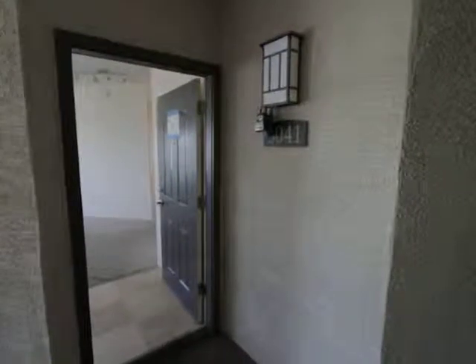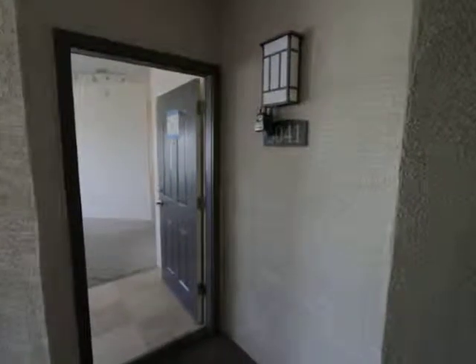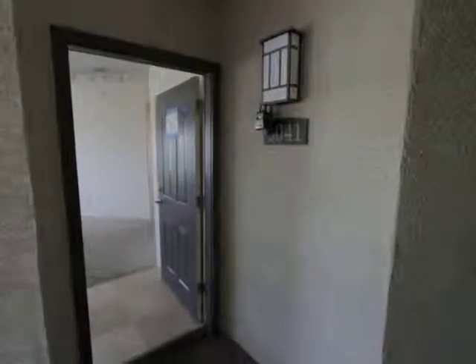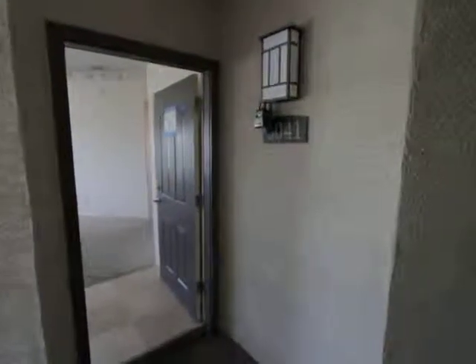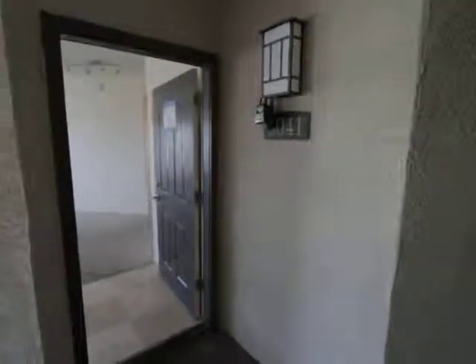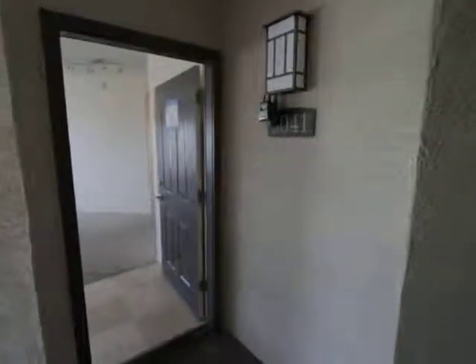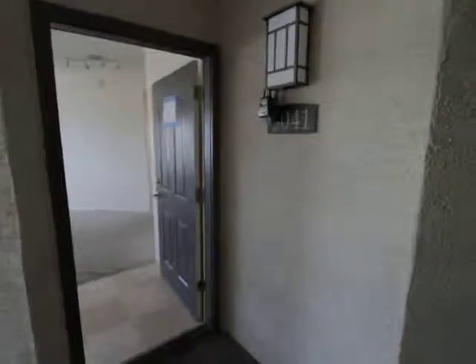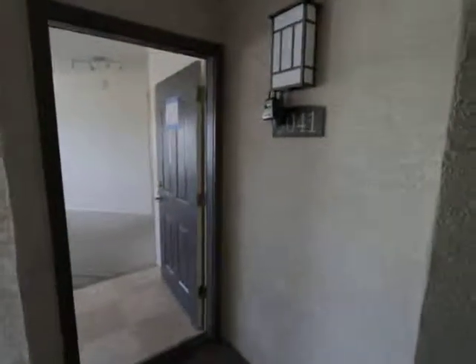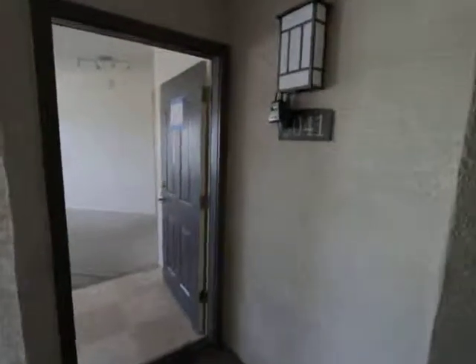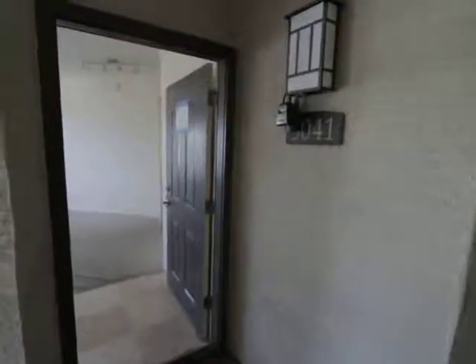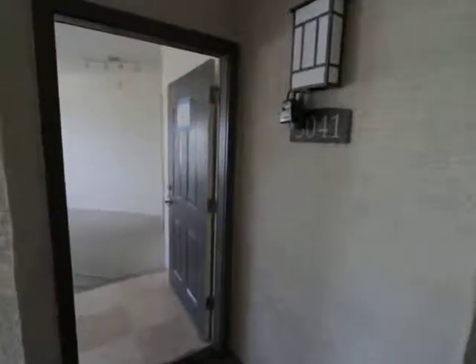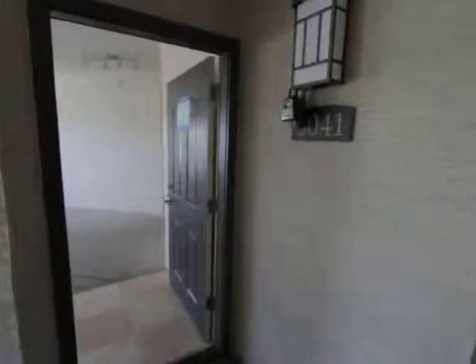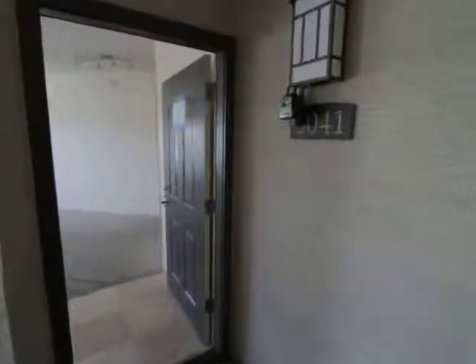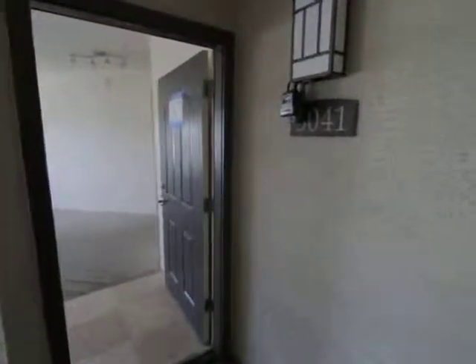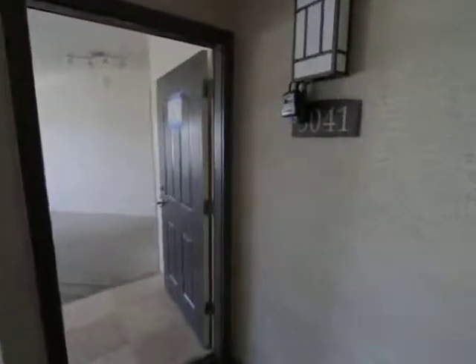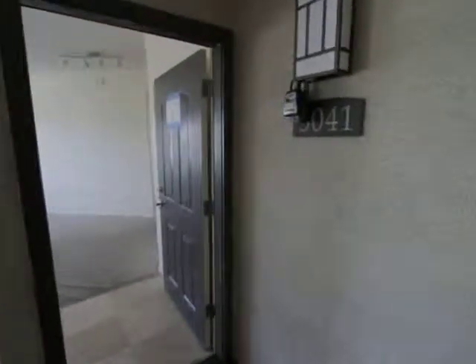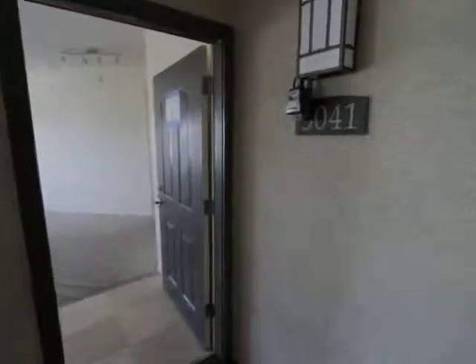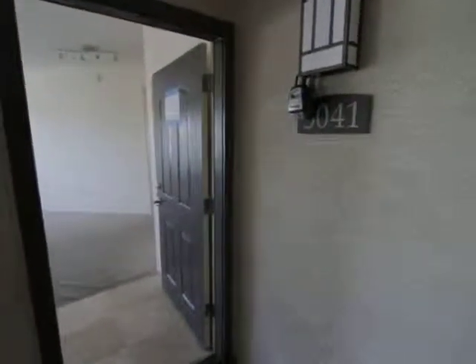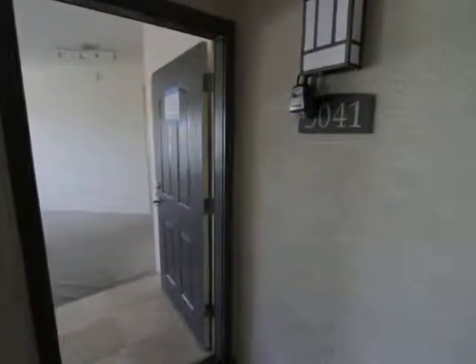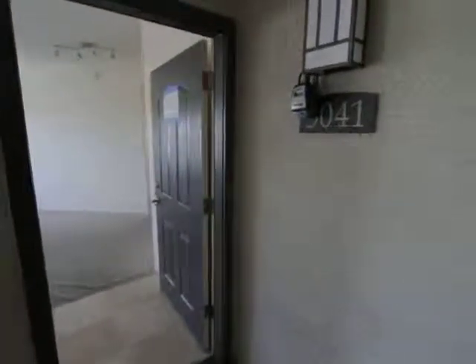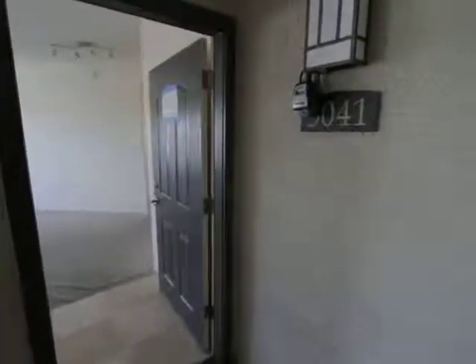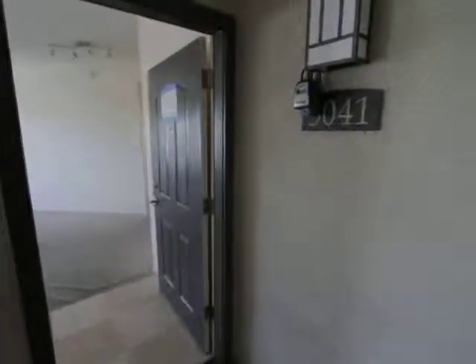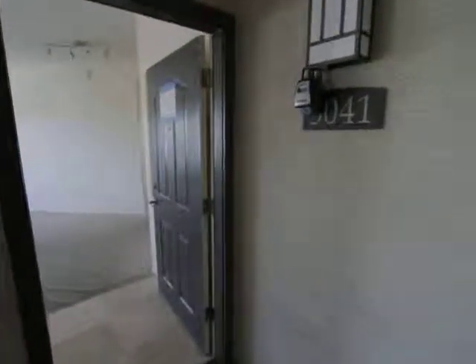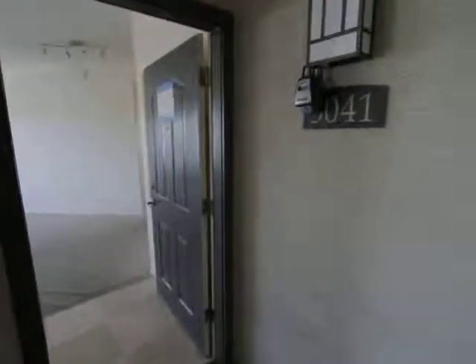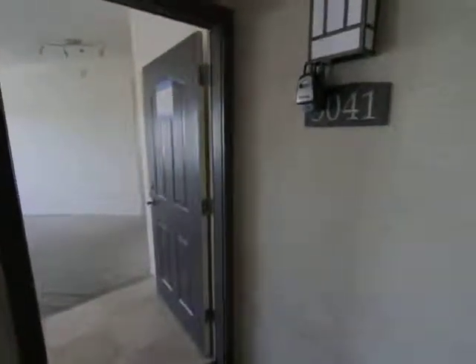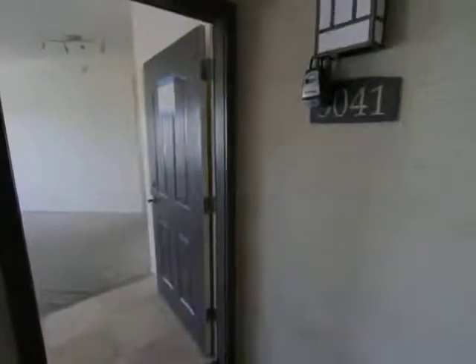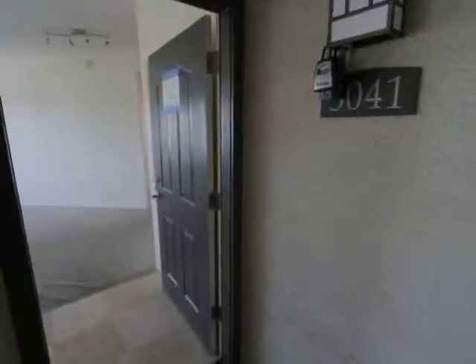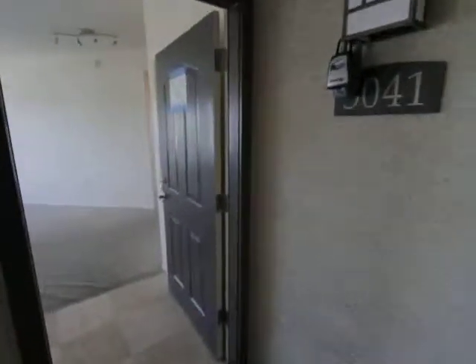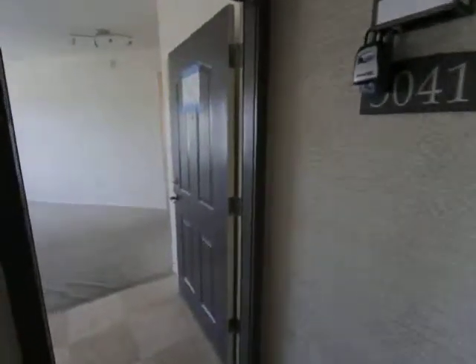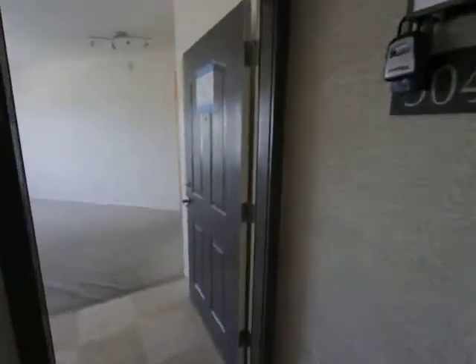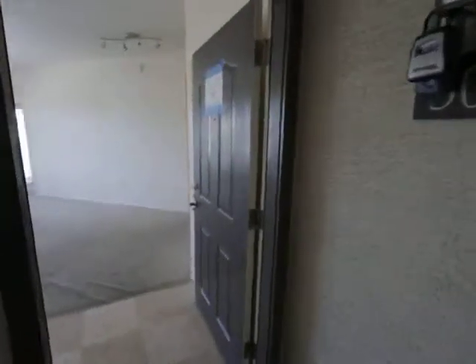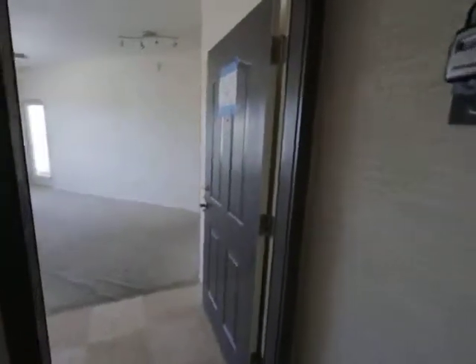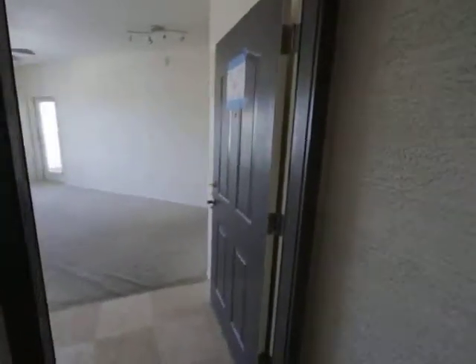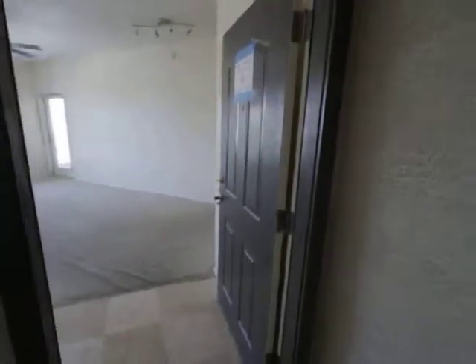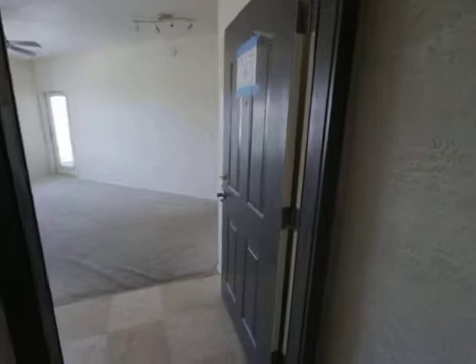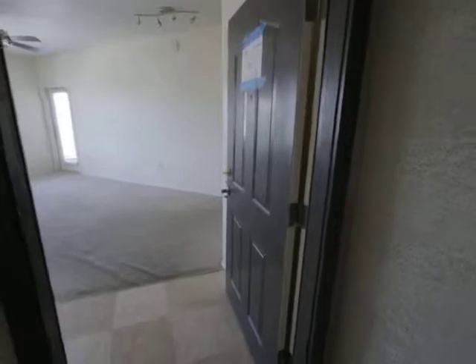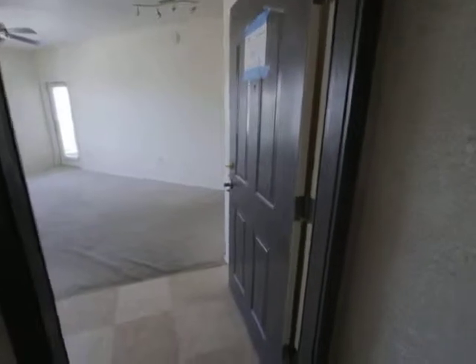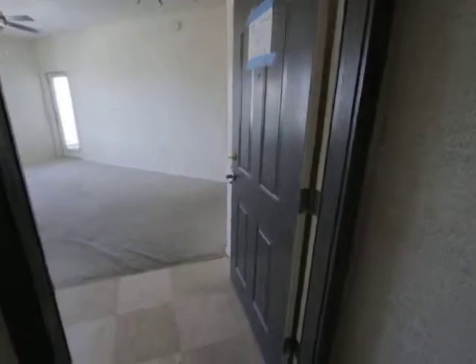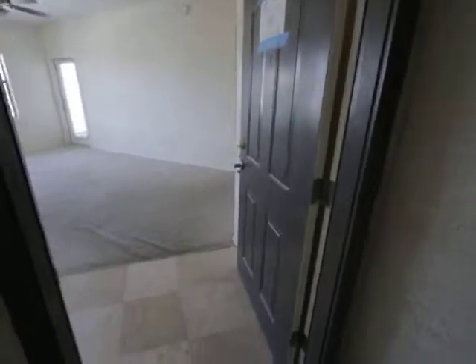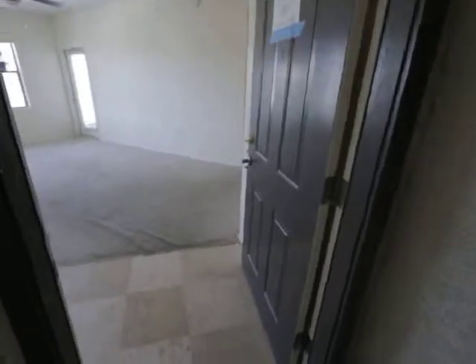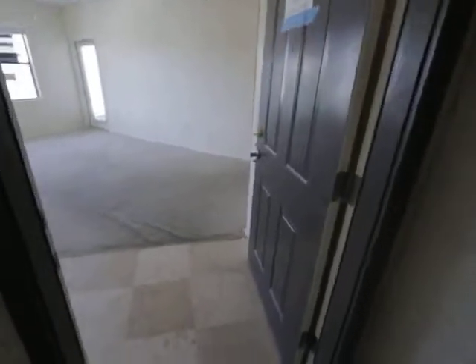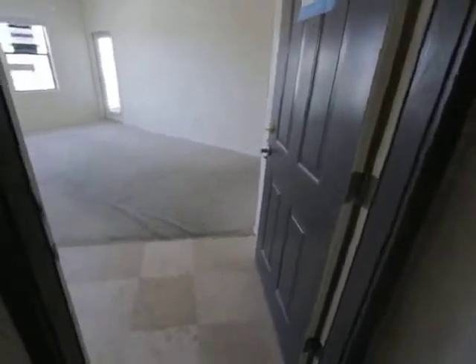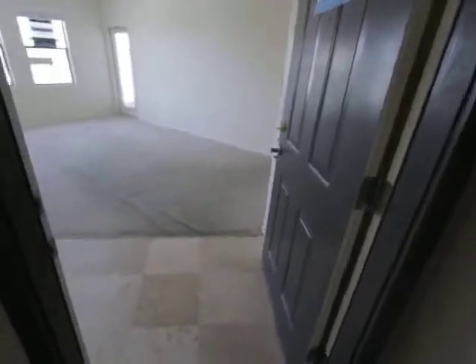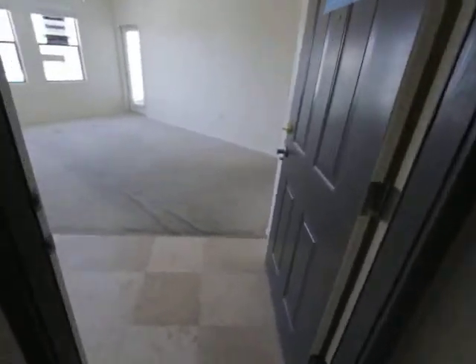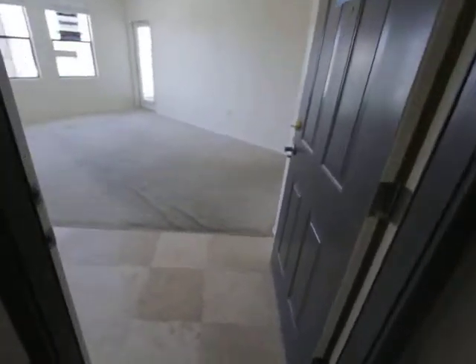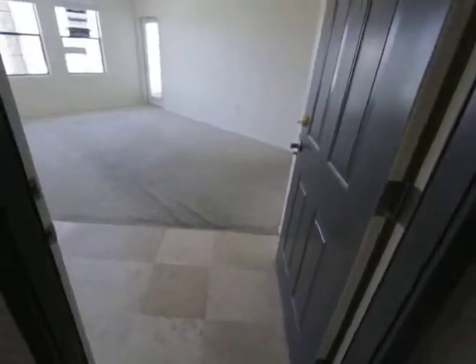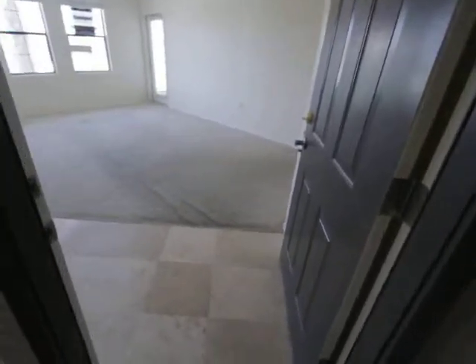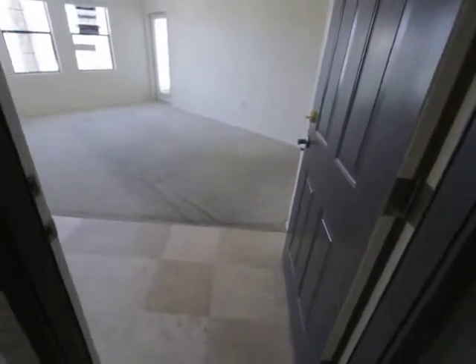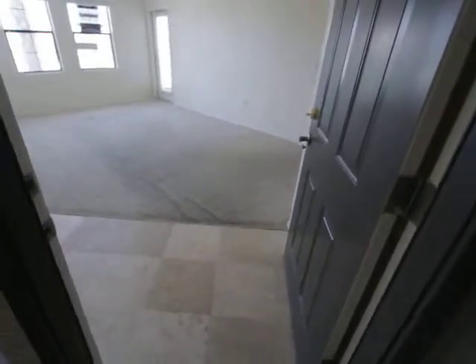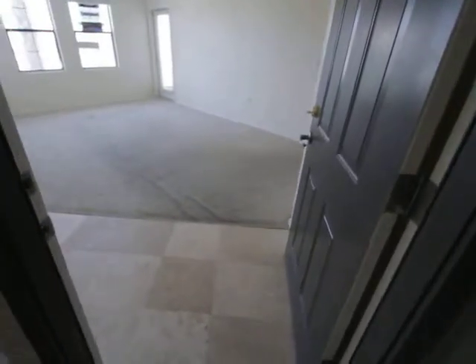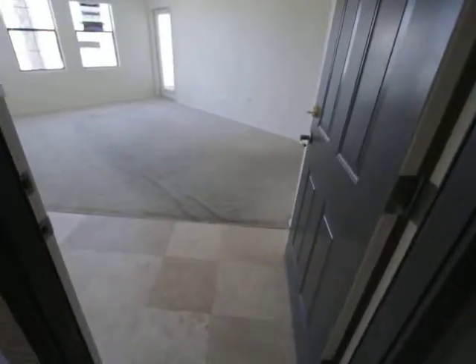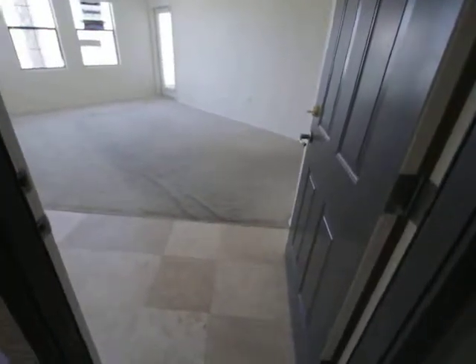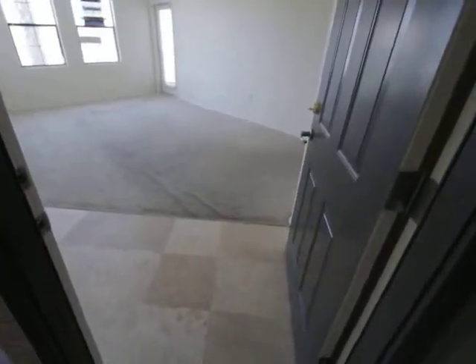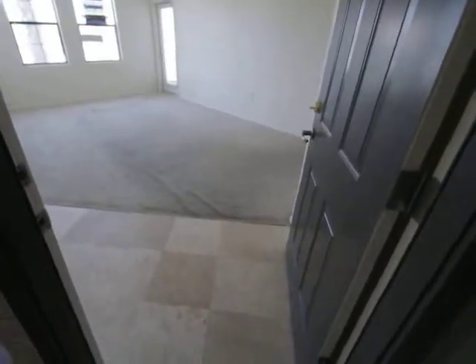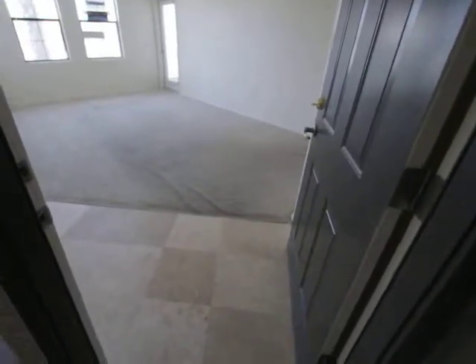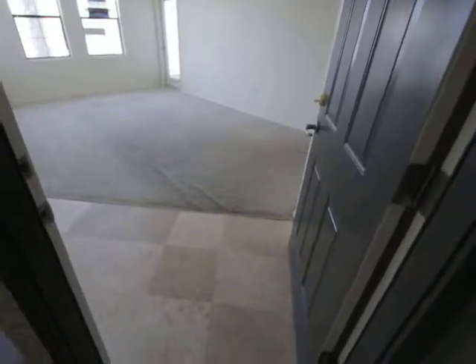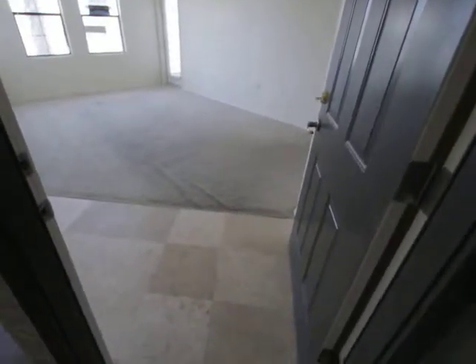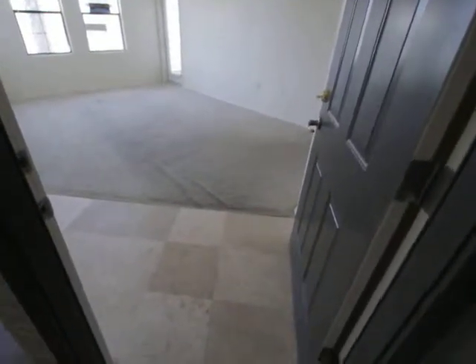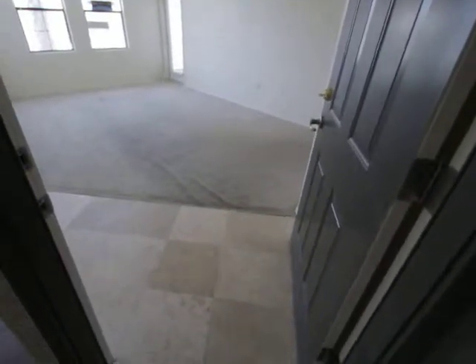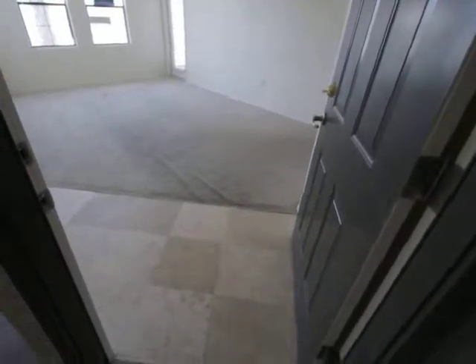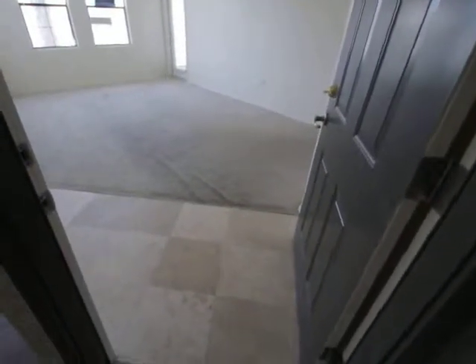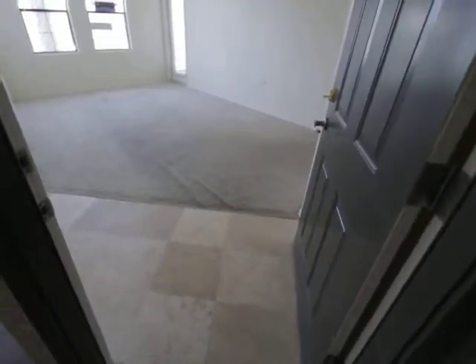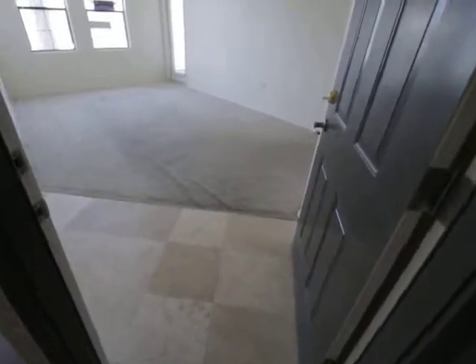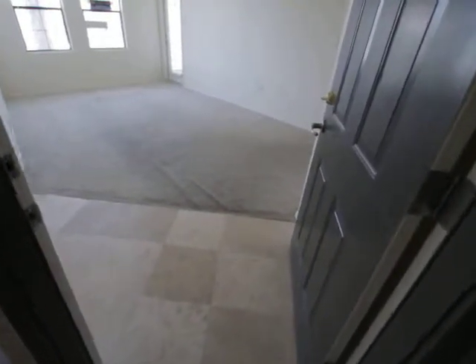We're over here at unit 3041 off of Van Buren — a two-bedroom, two-bath condo, bank home.